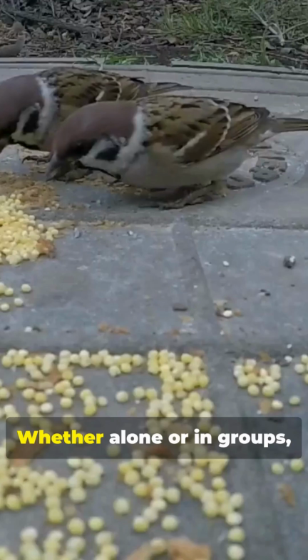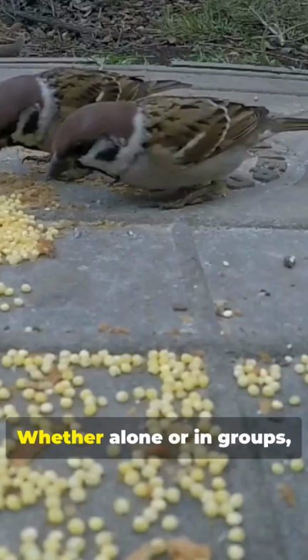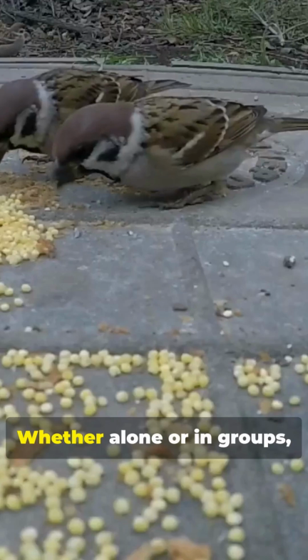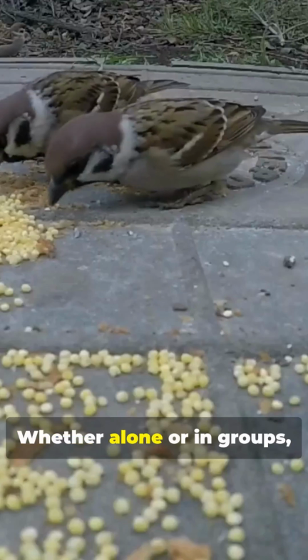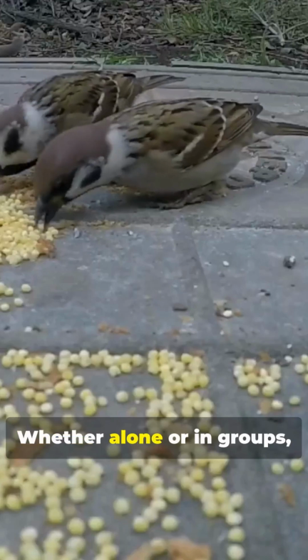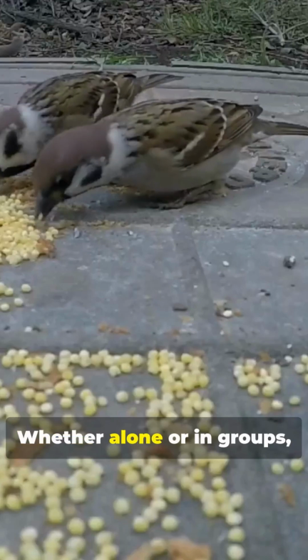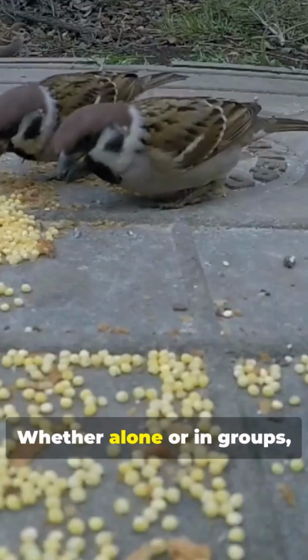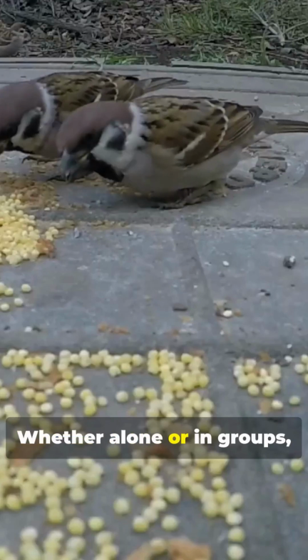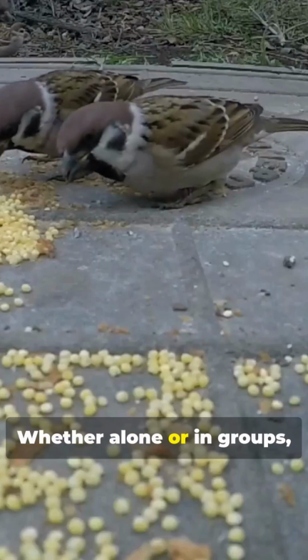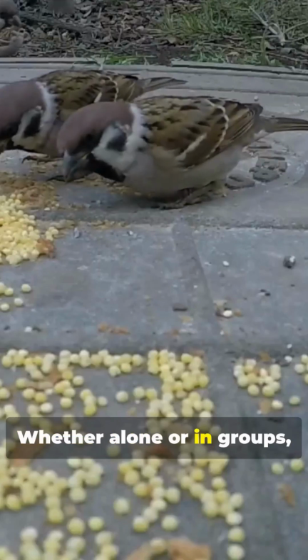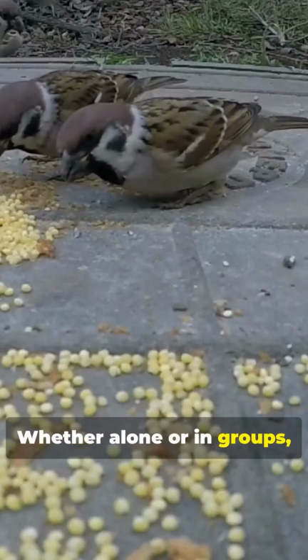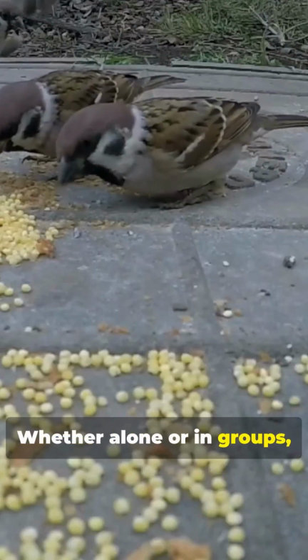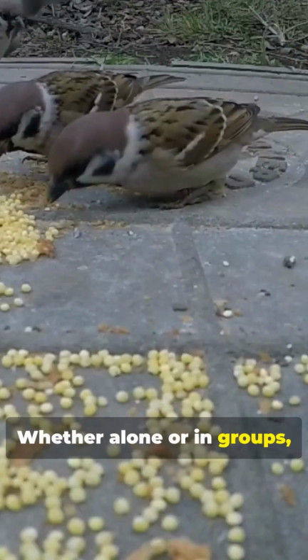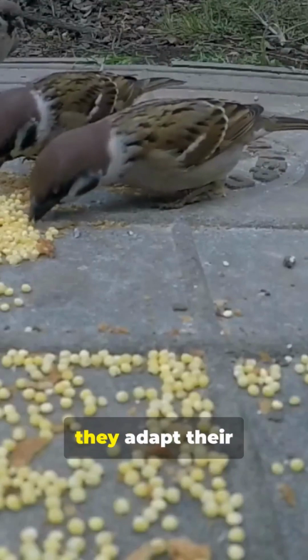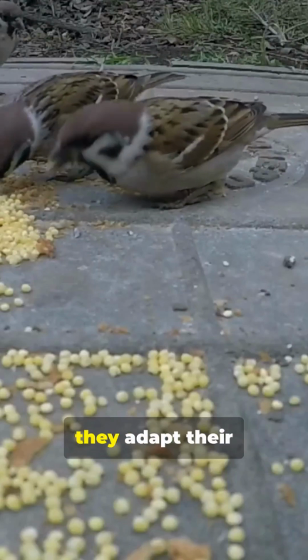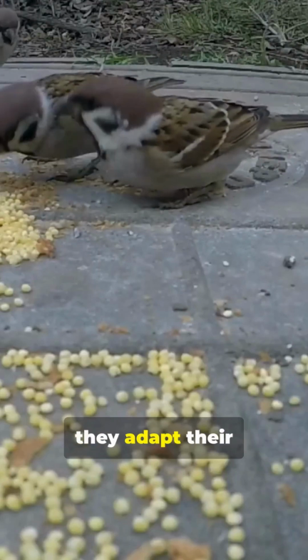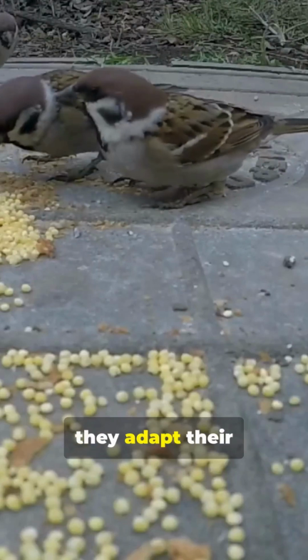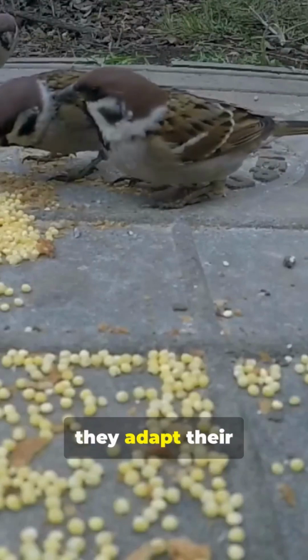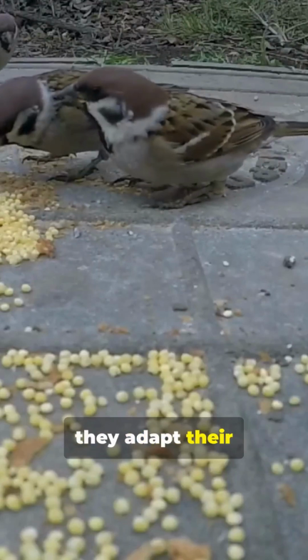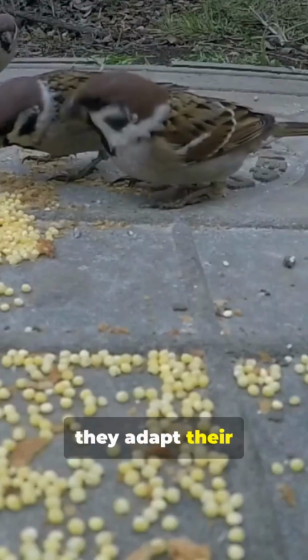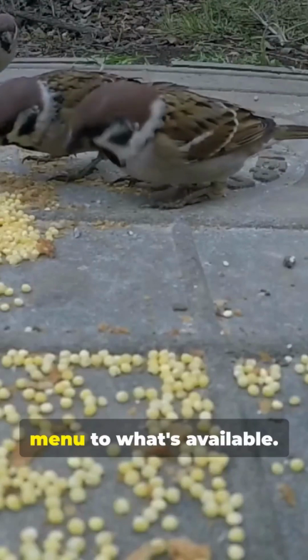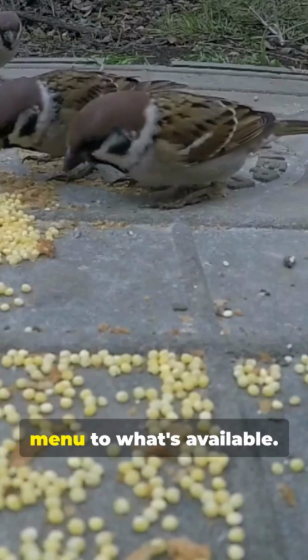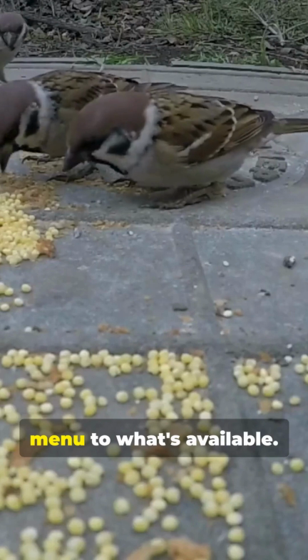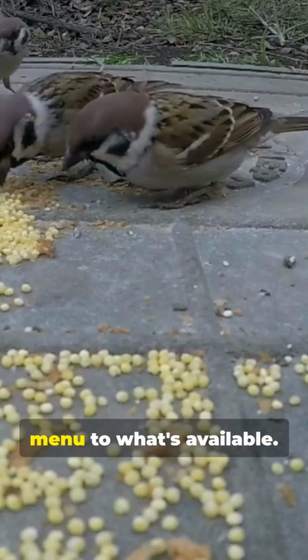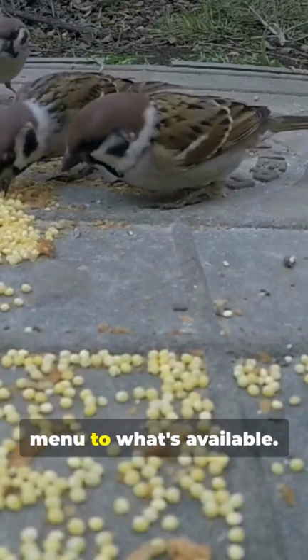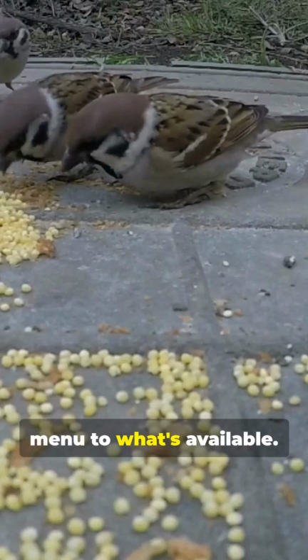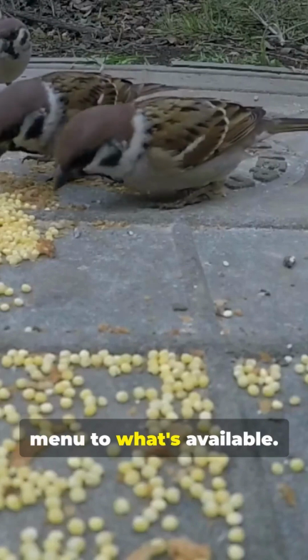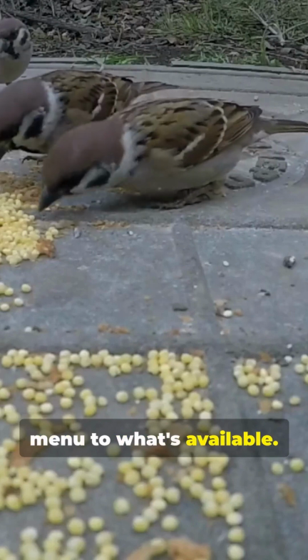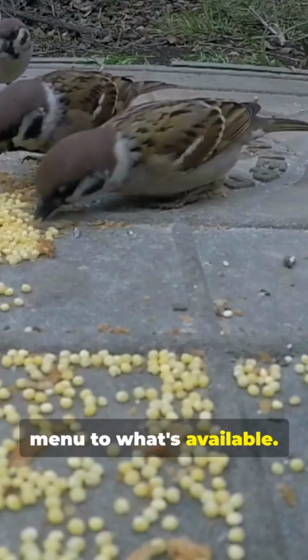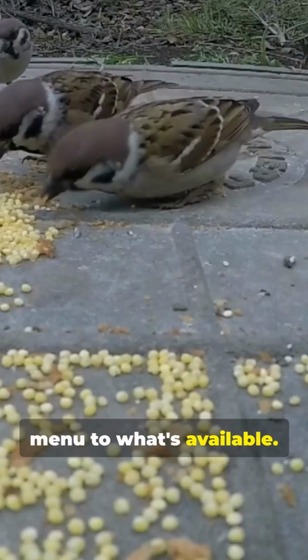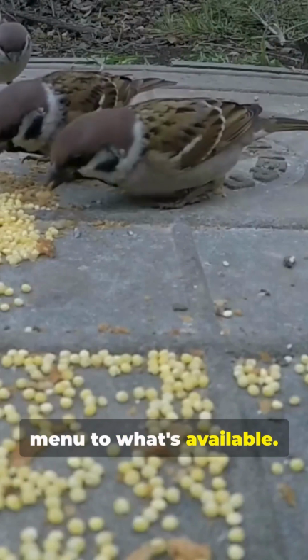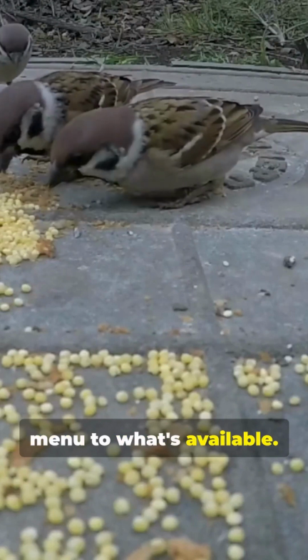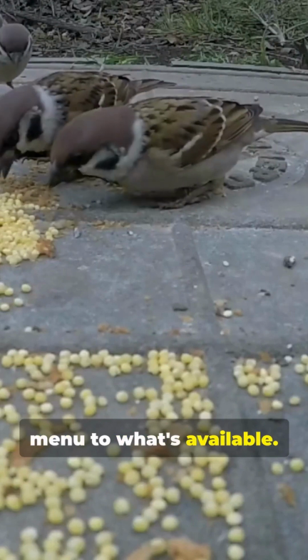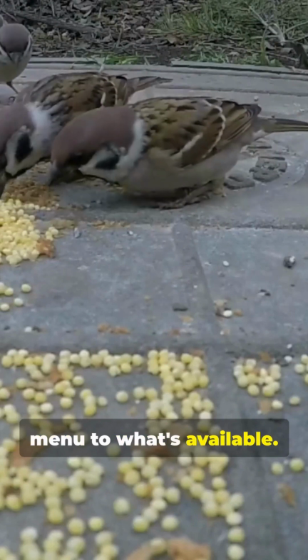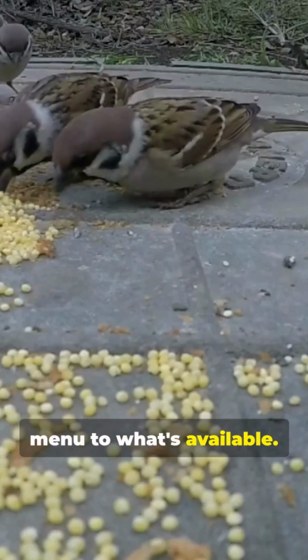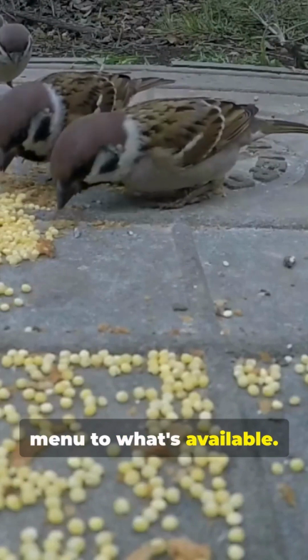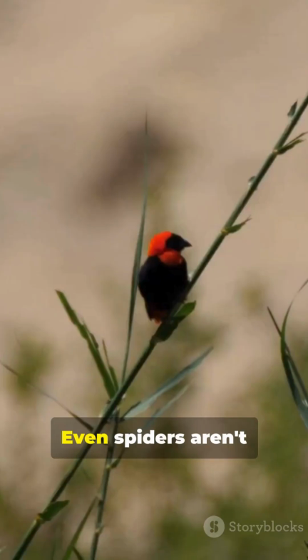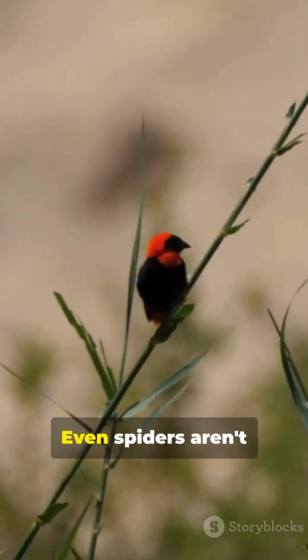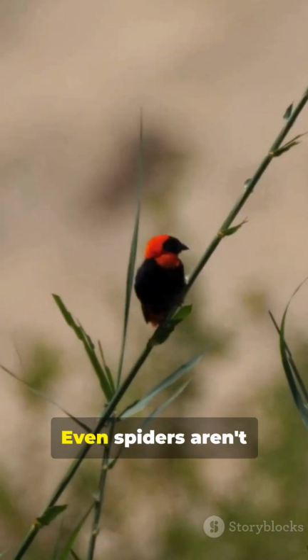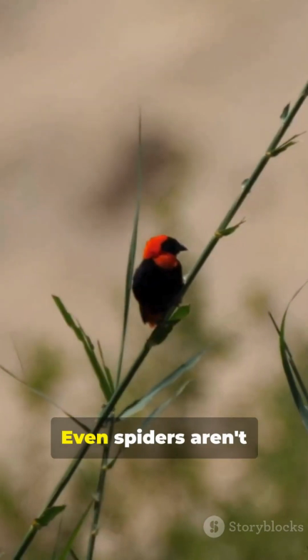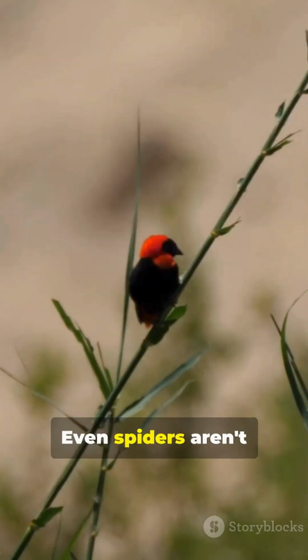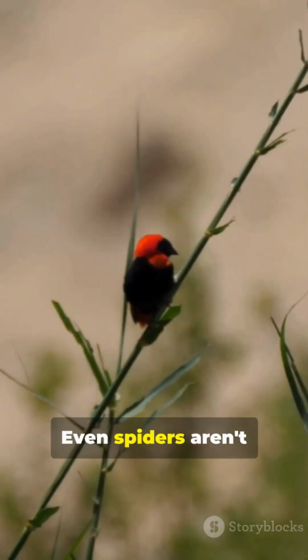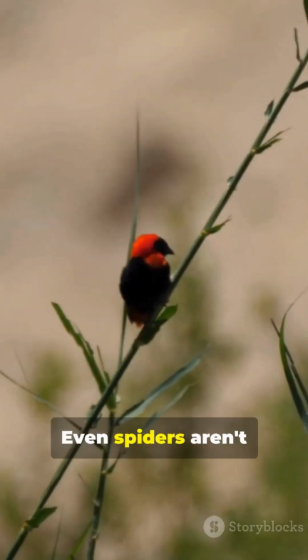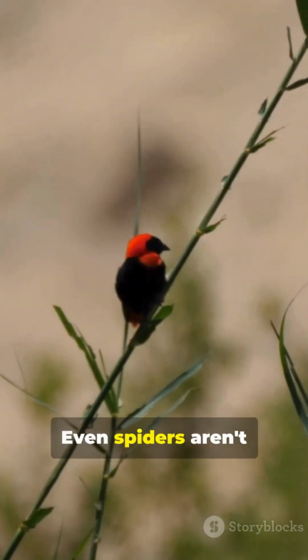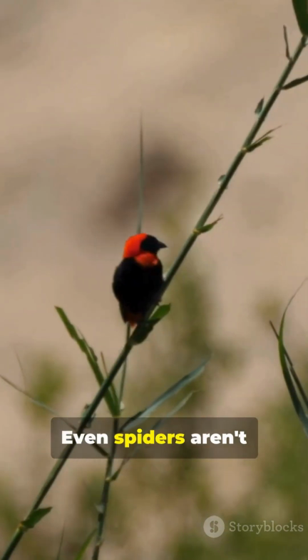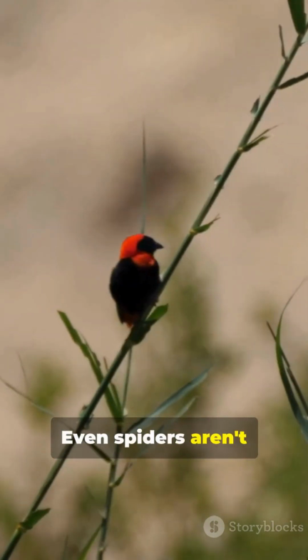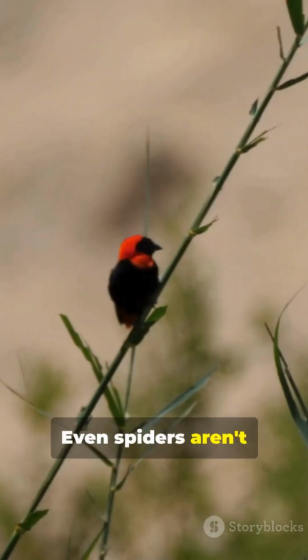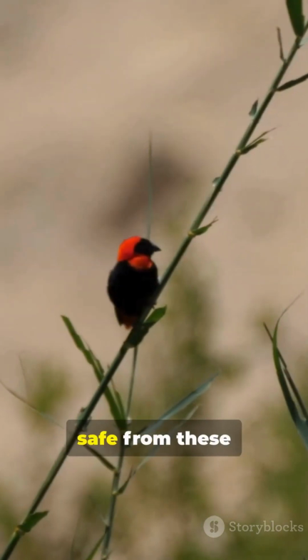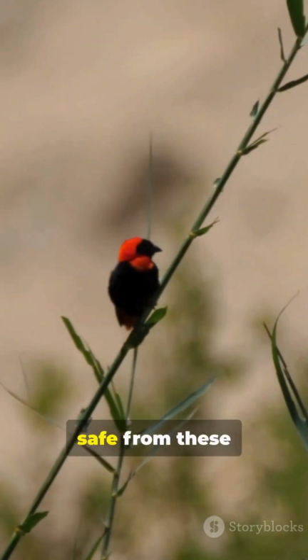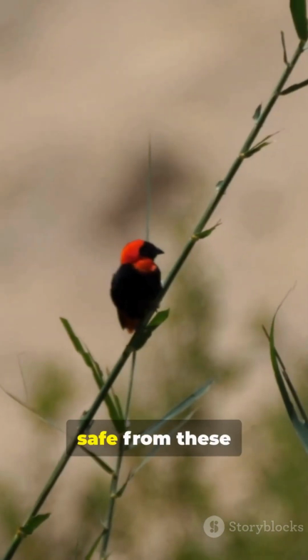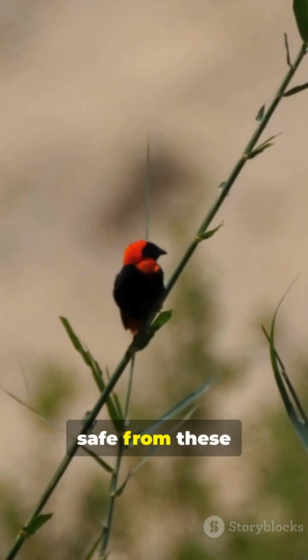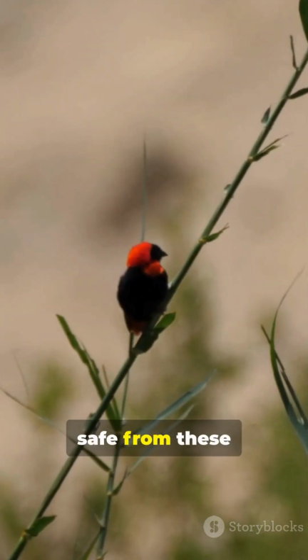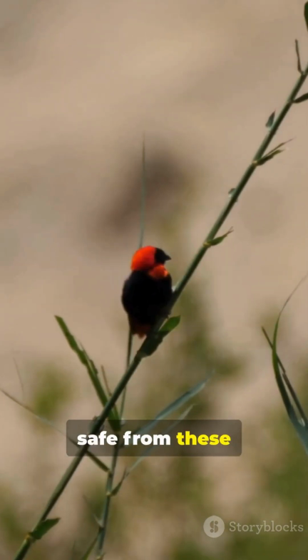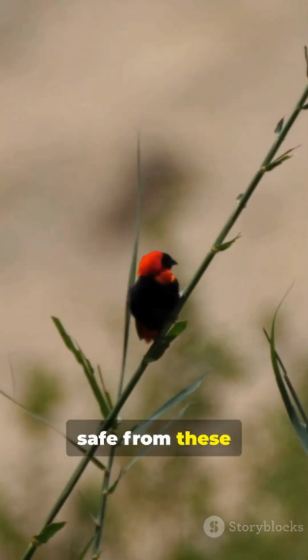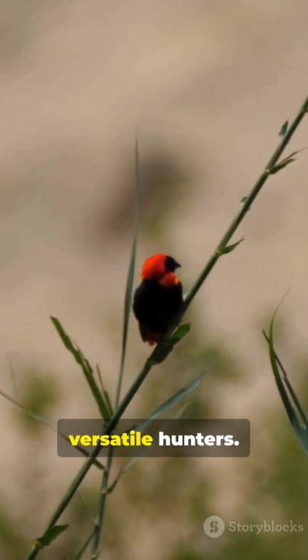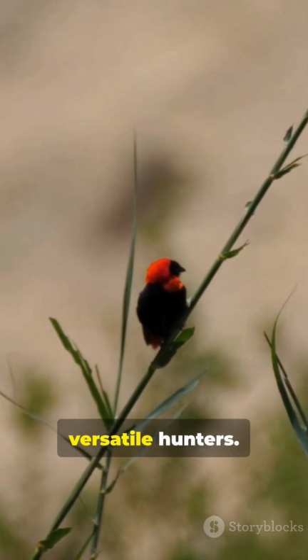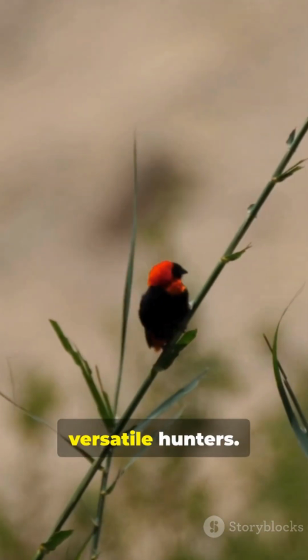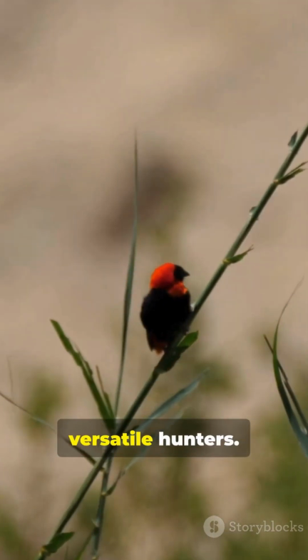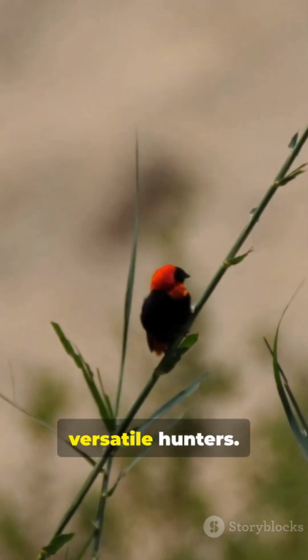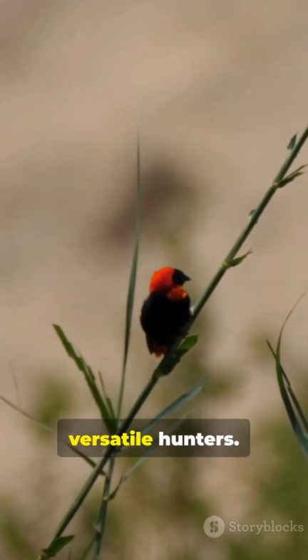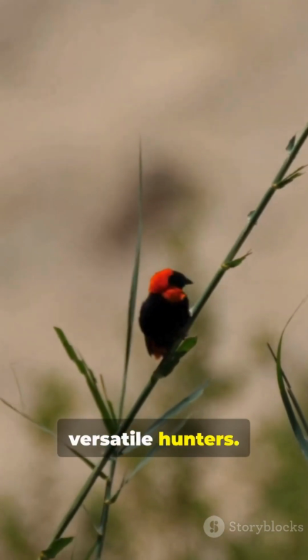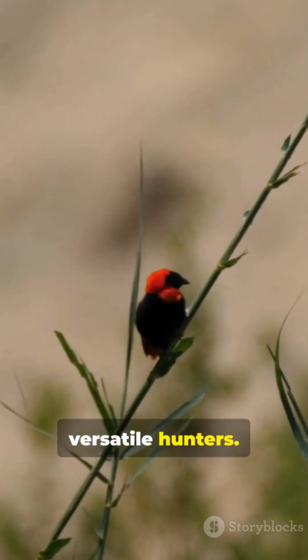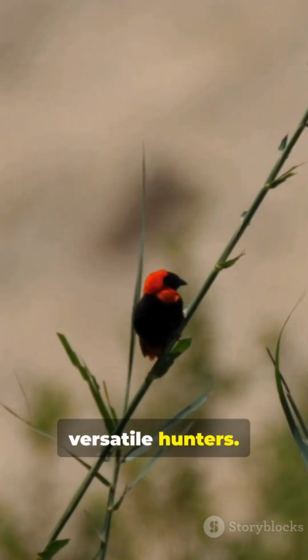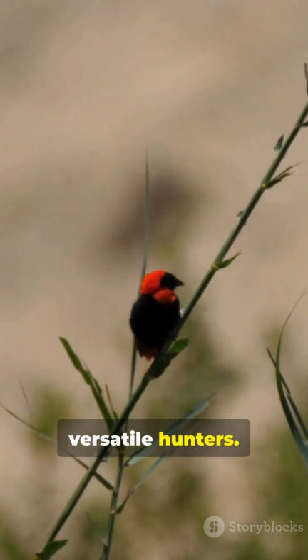Whether alone or in groups, they adapt their menu to what's available. Even spiders aren't safe from these versatile hunters.